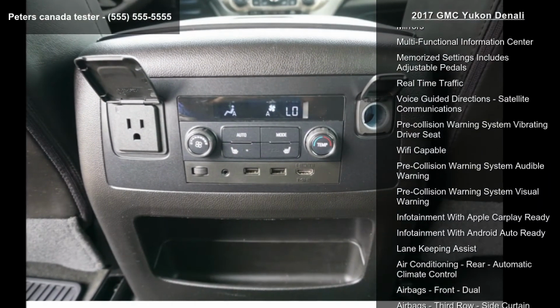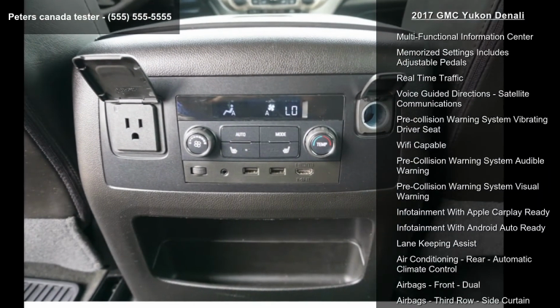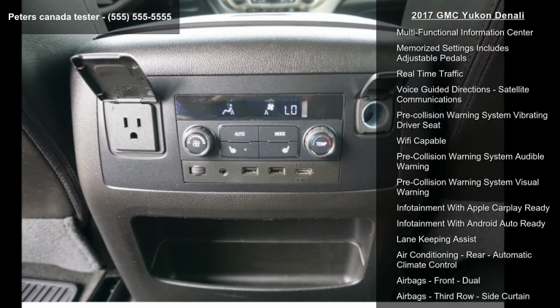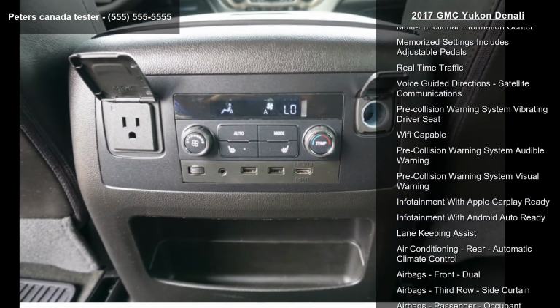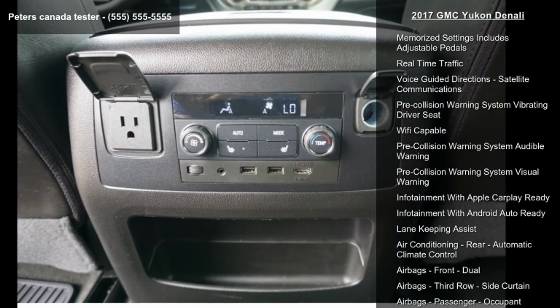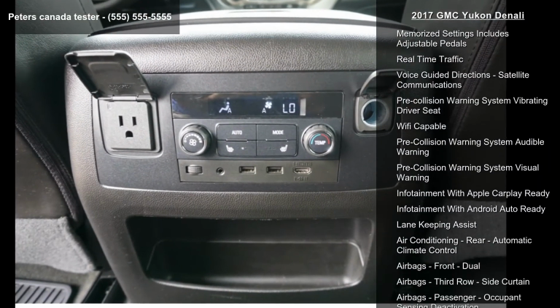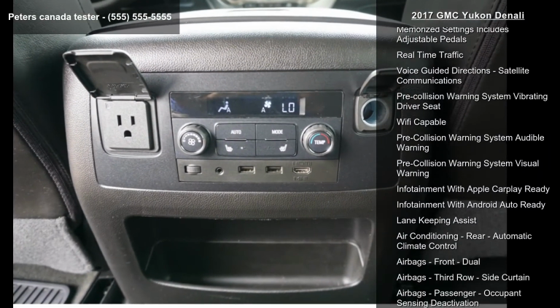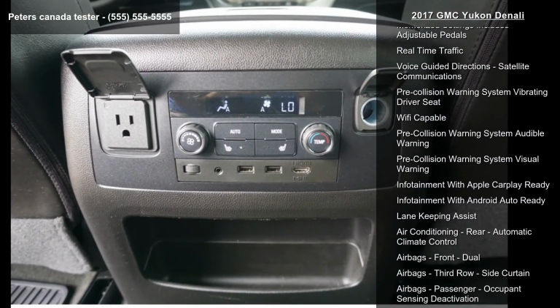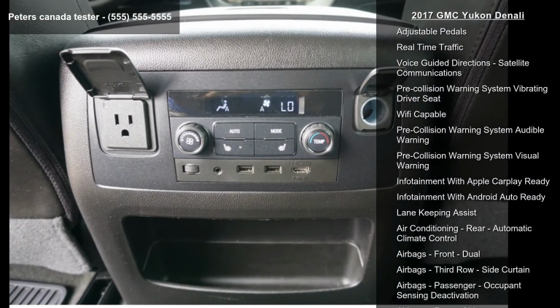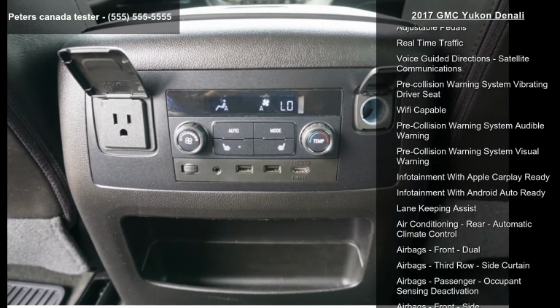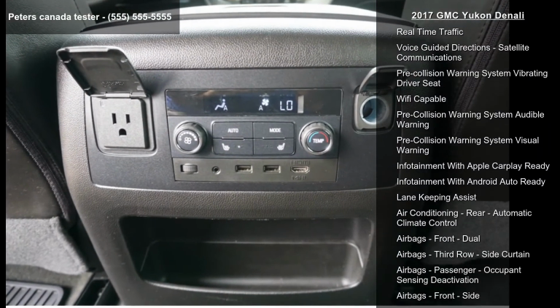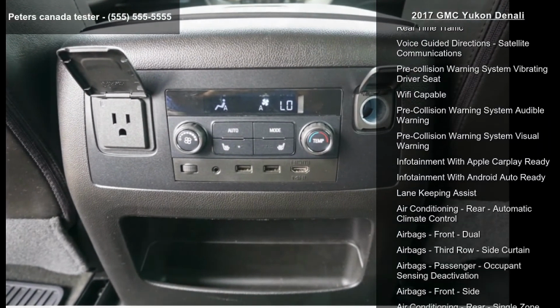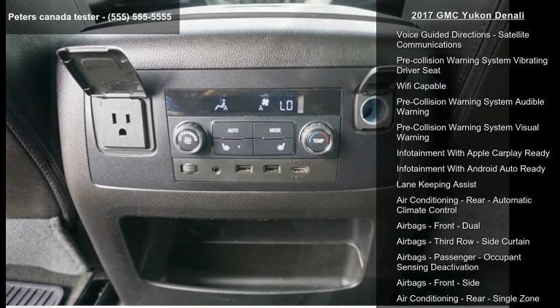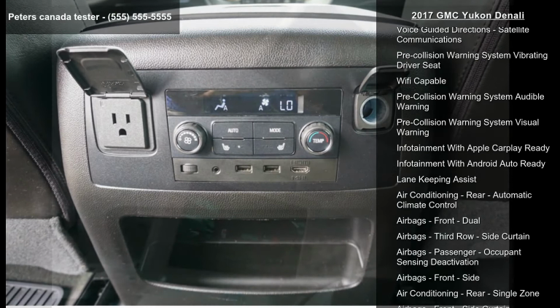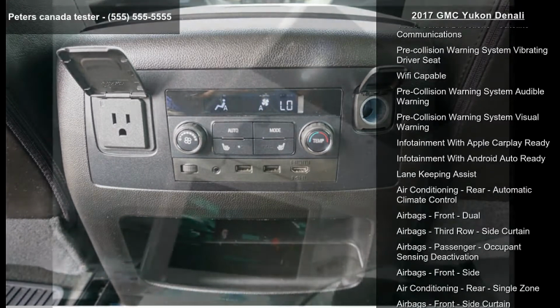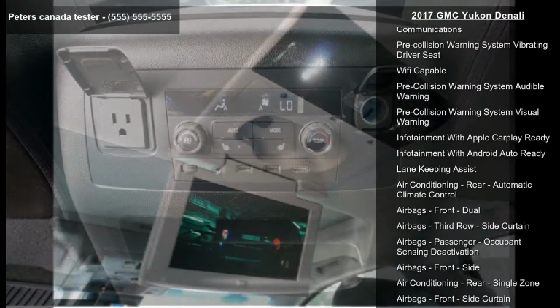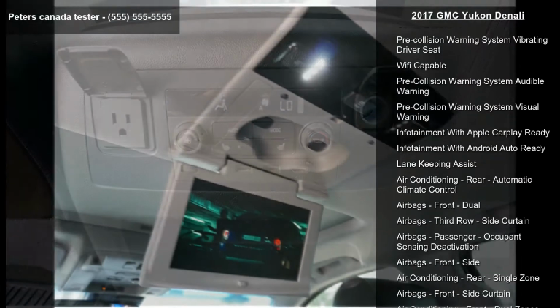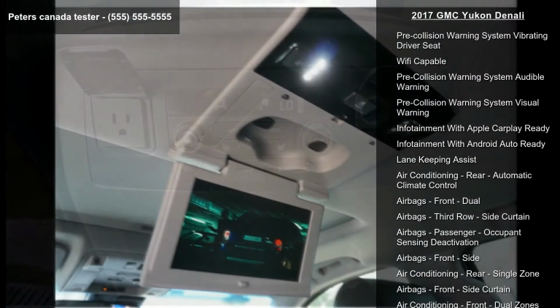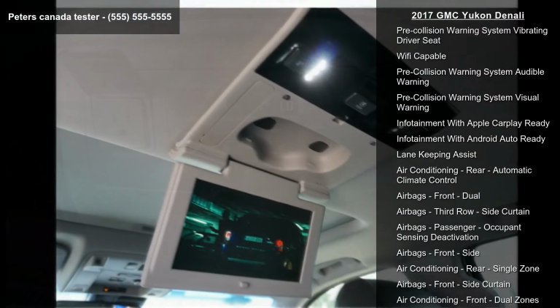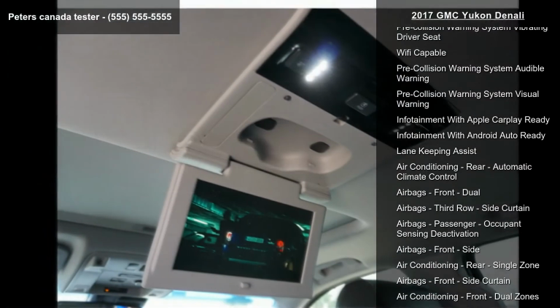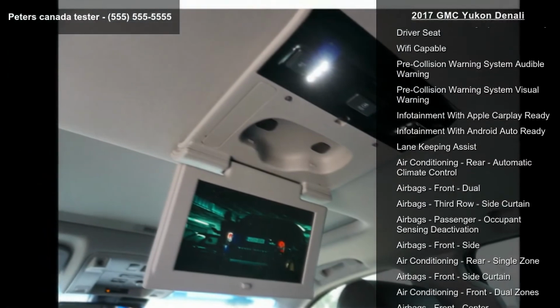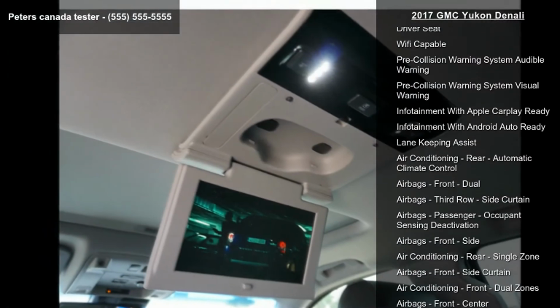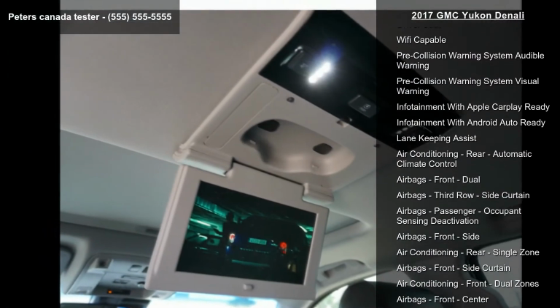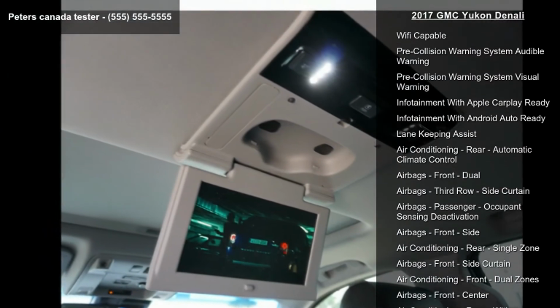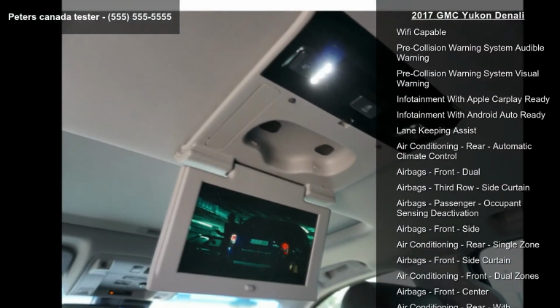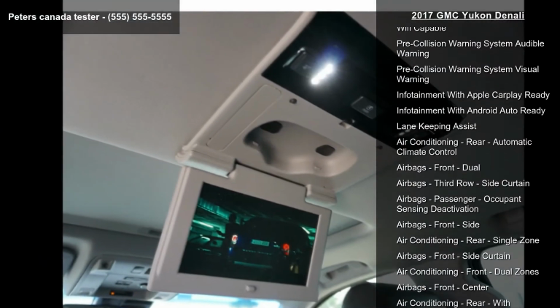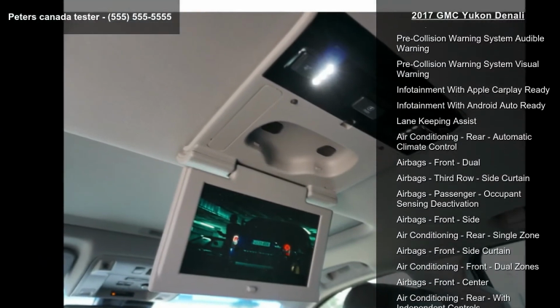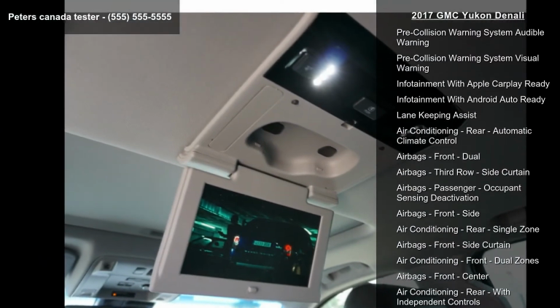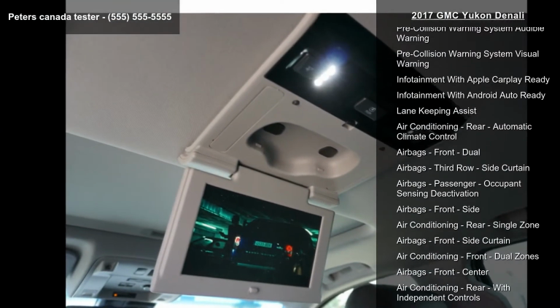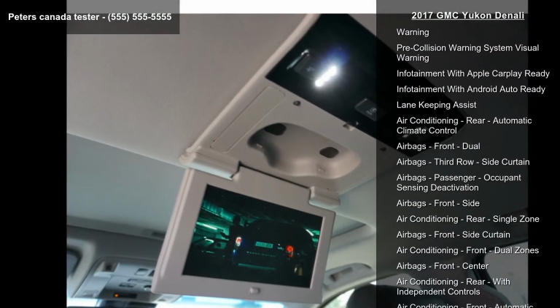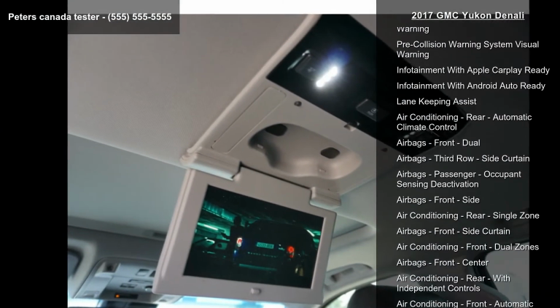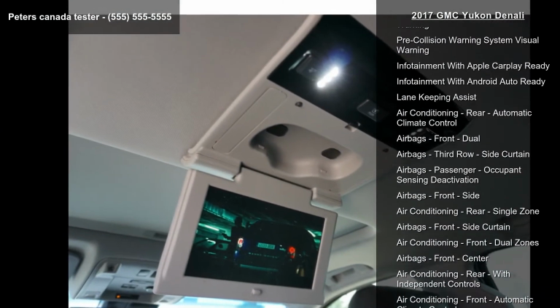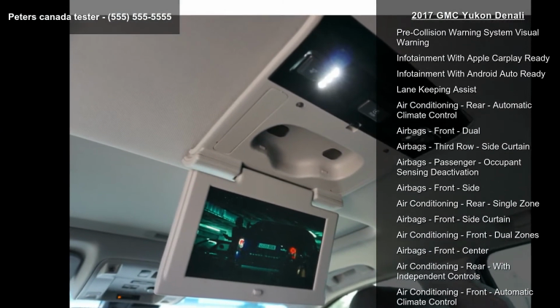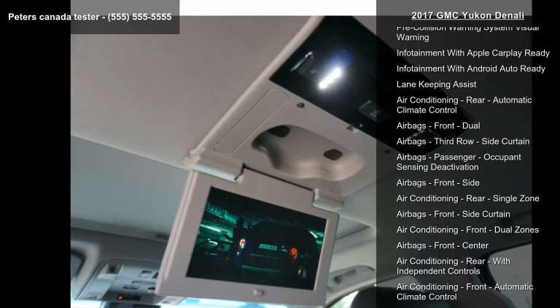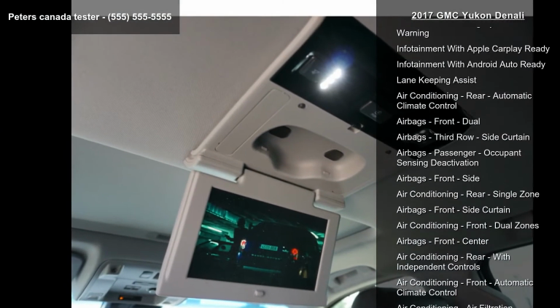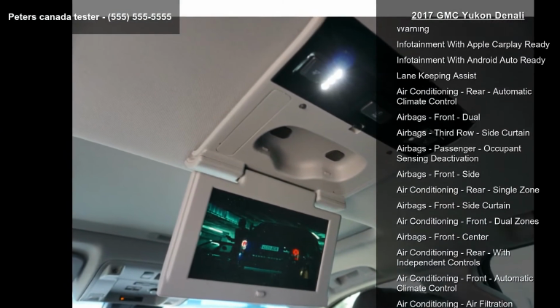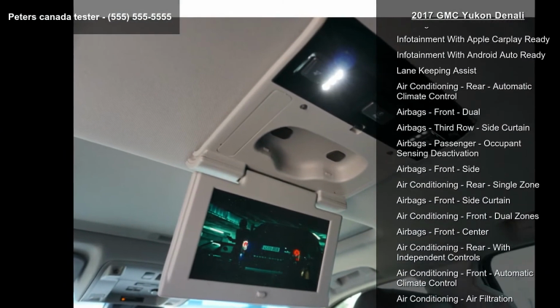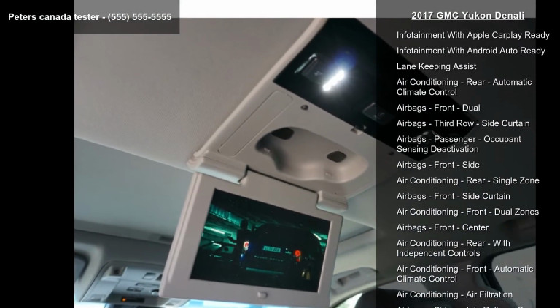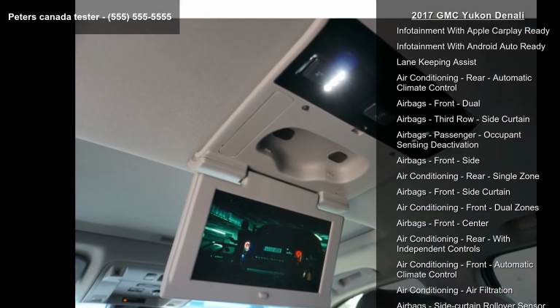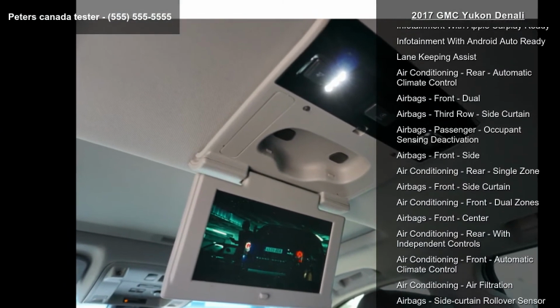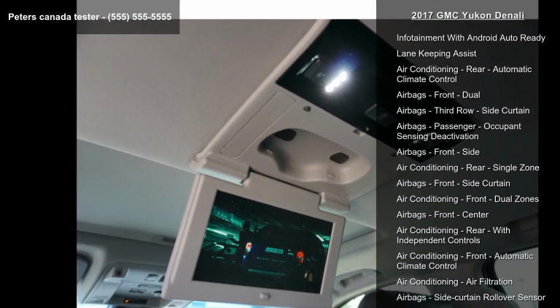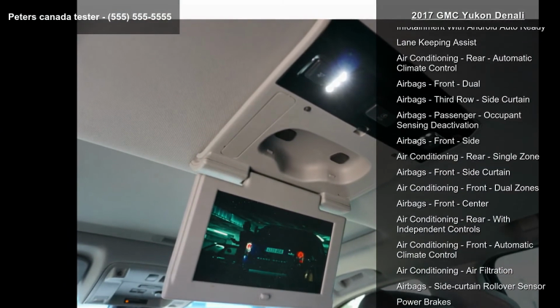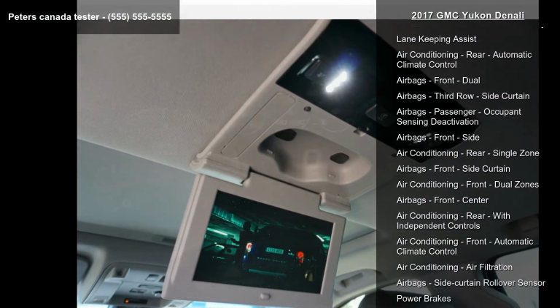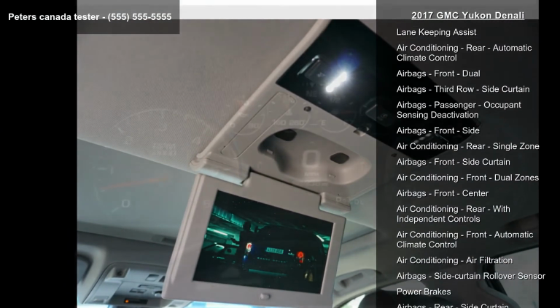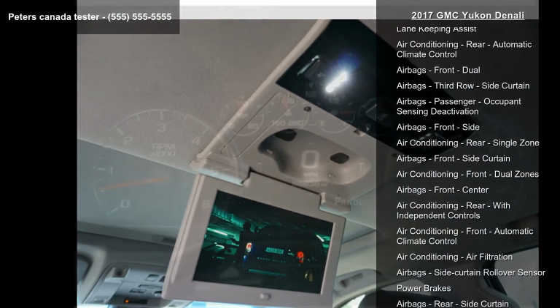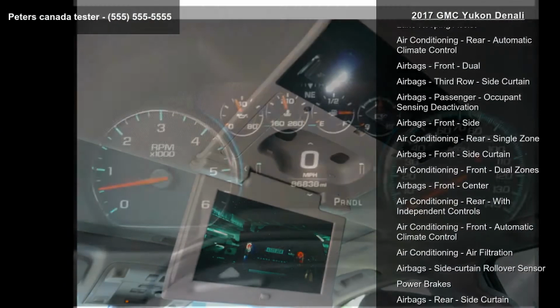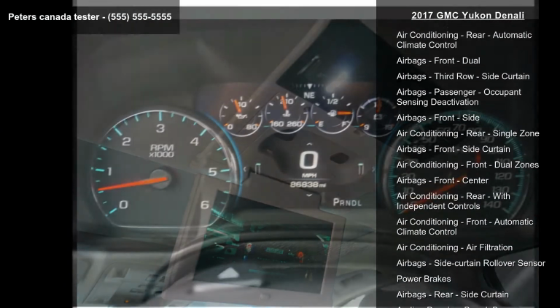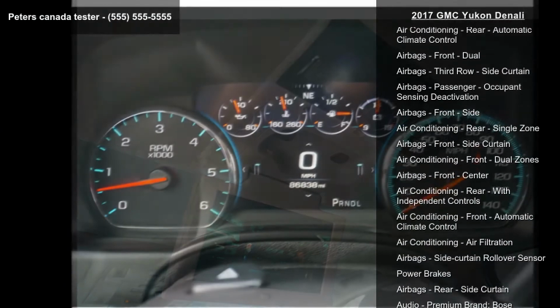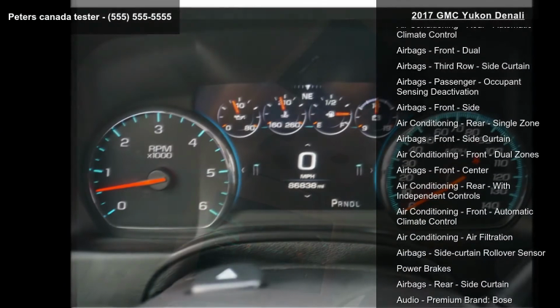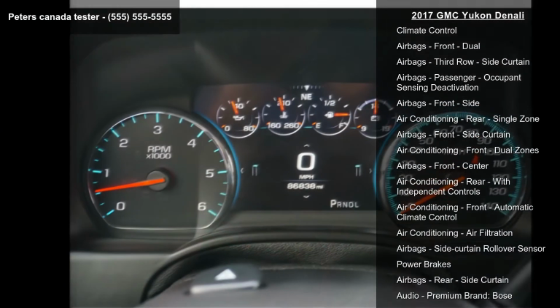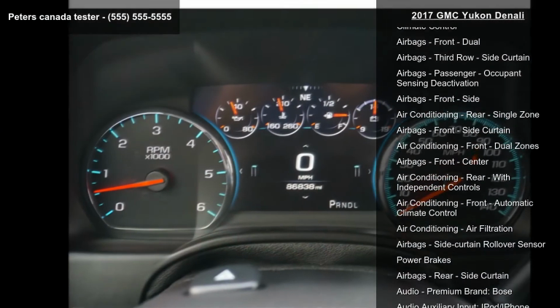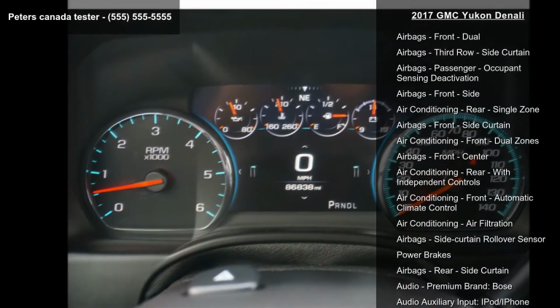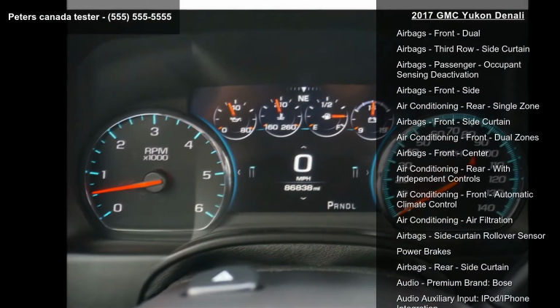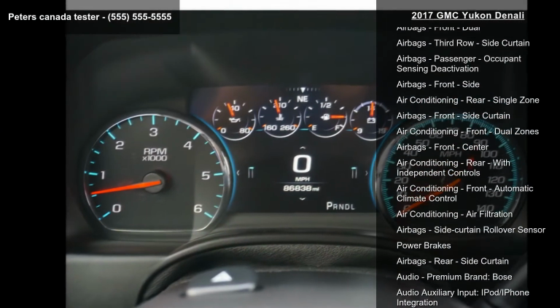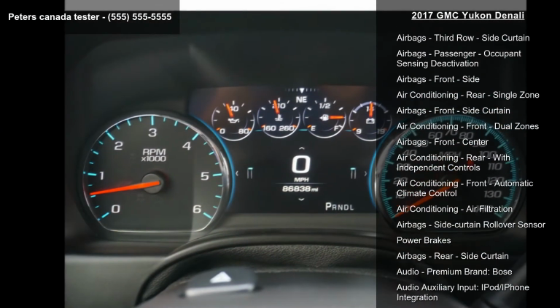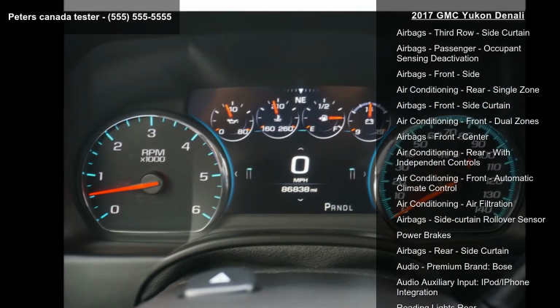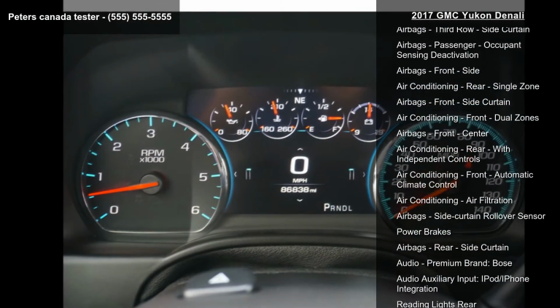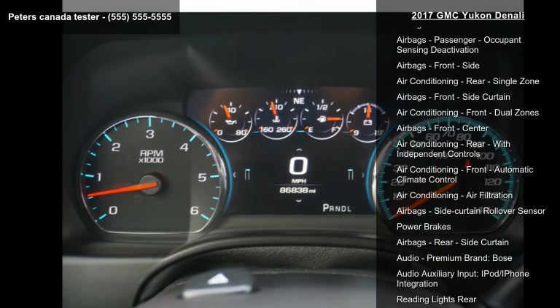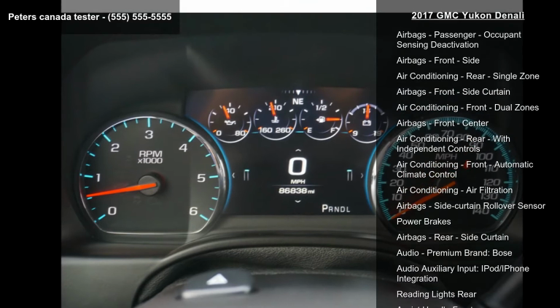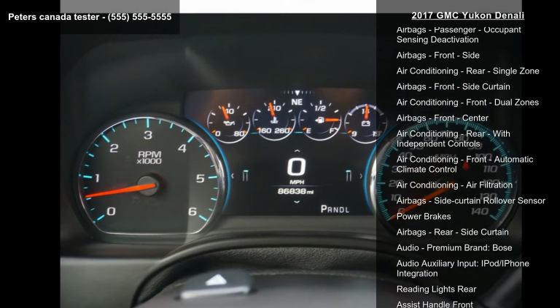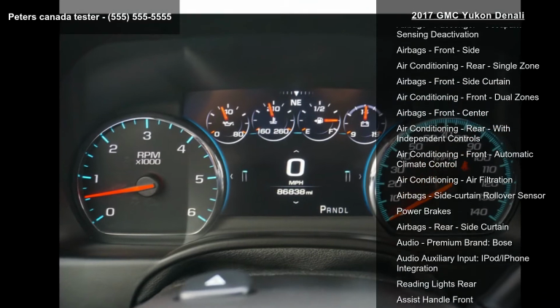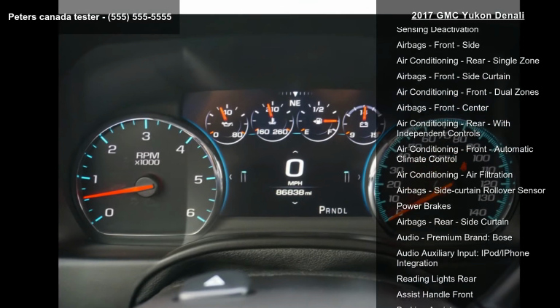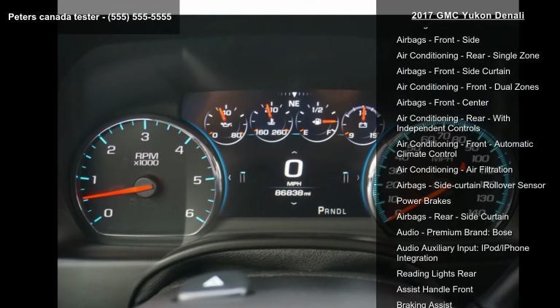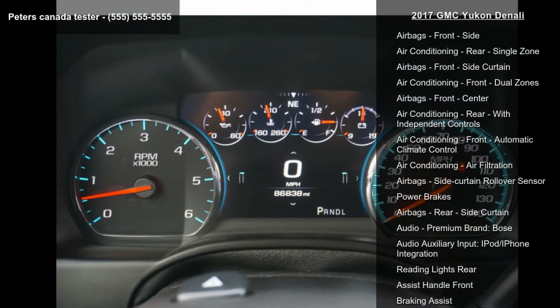Memorized settings include number of drivers: 2, as well as steering wheel and navigation system touch screen display.